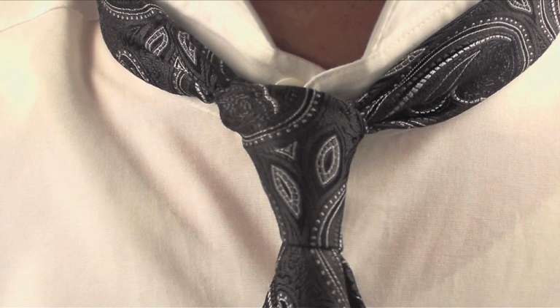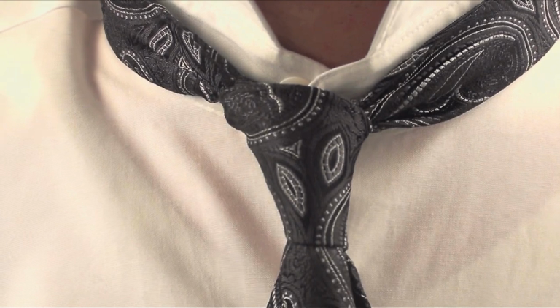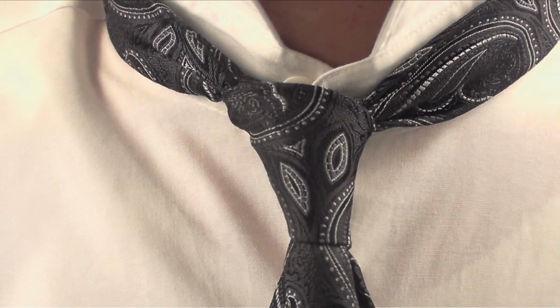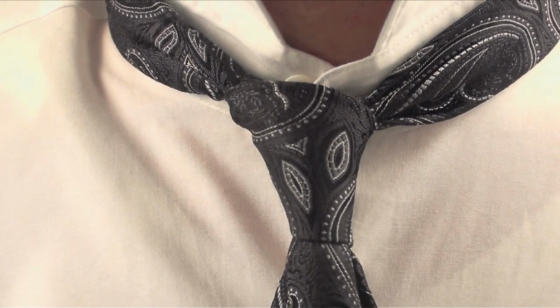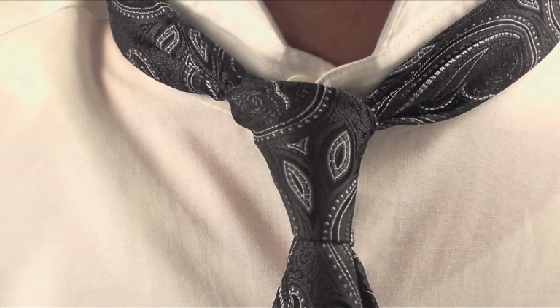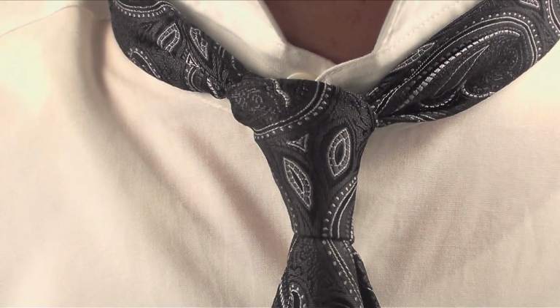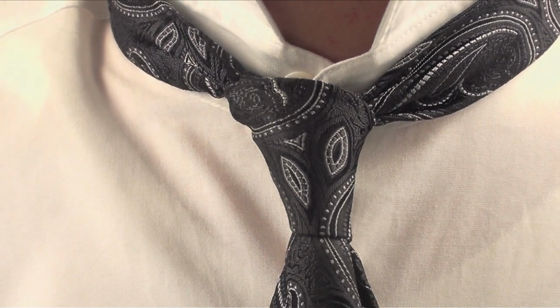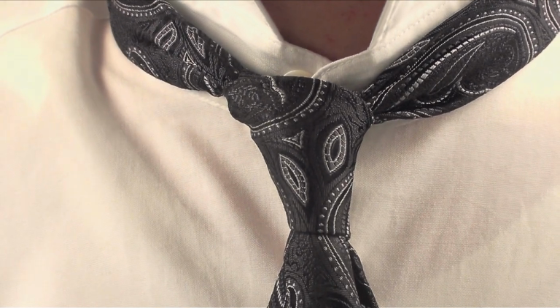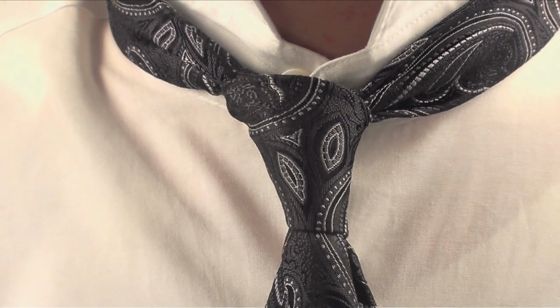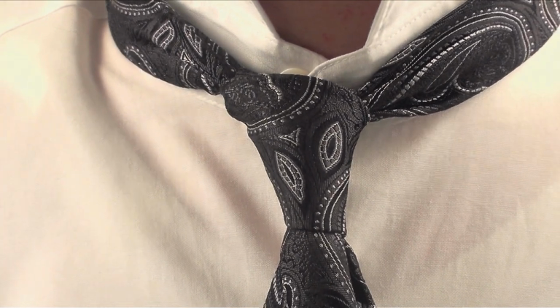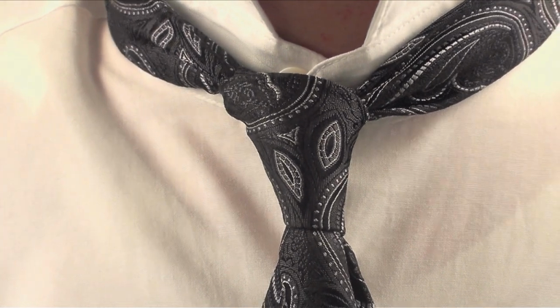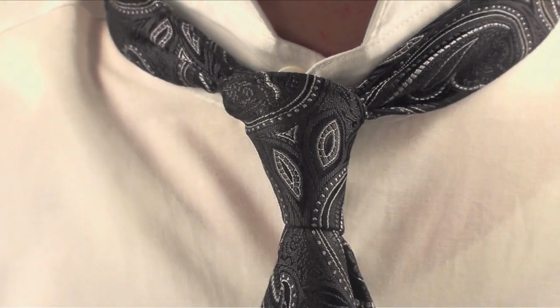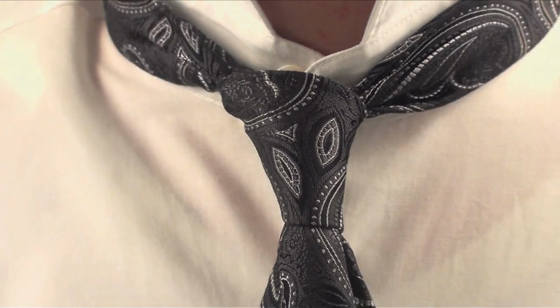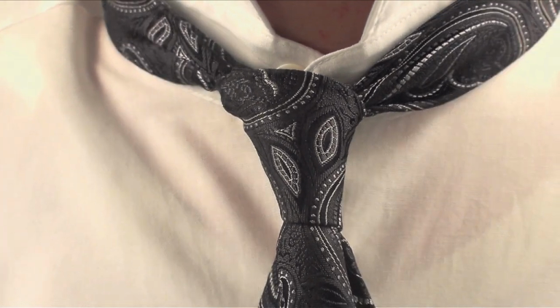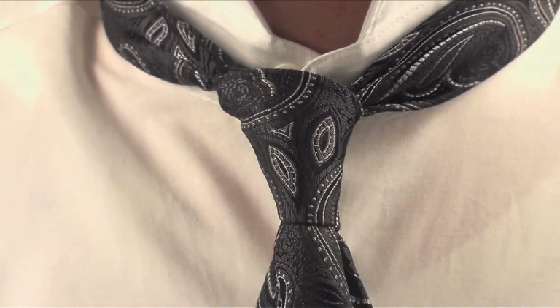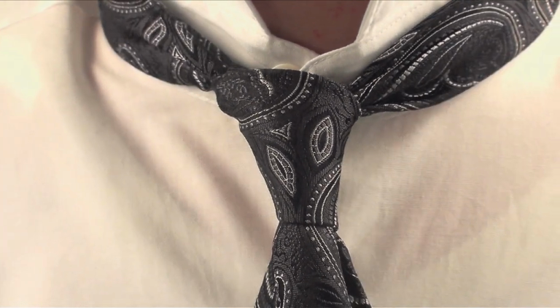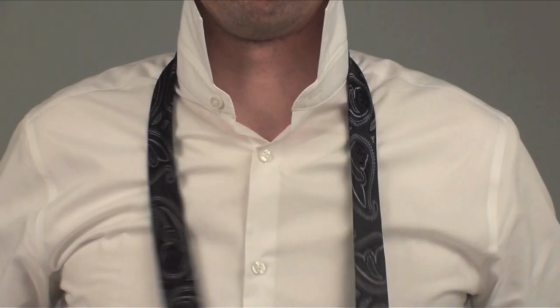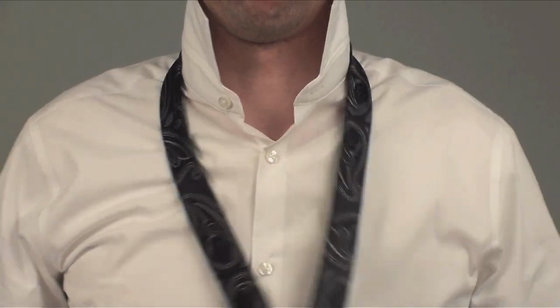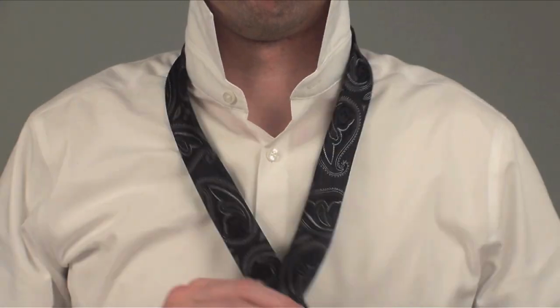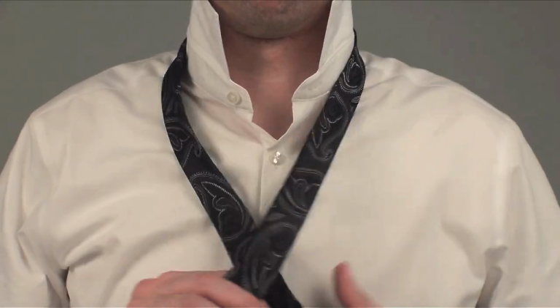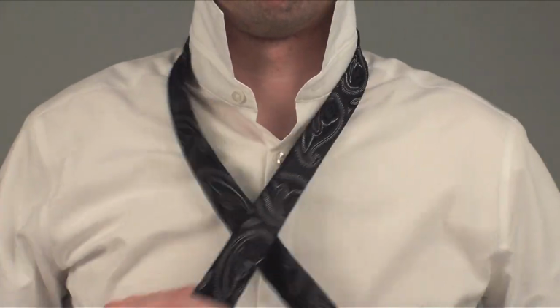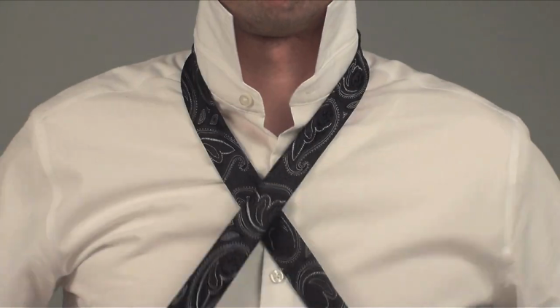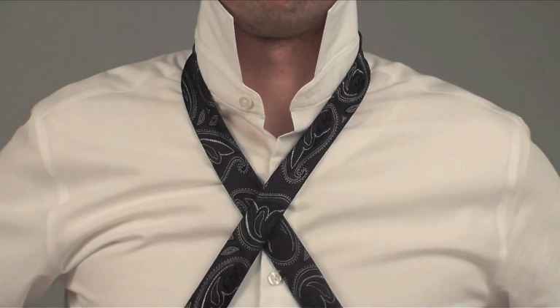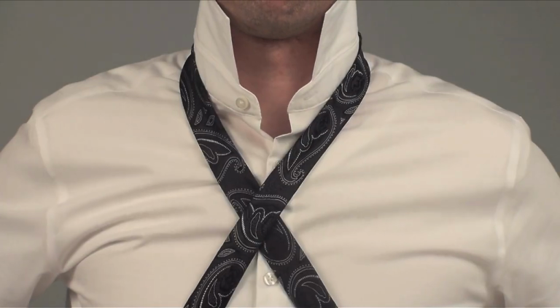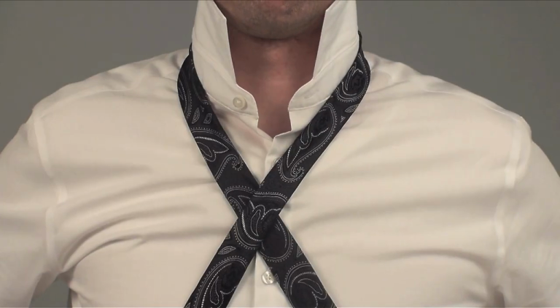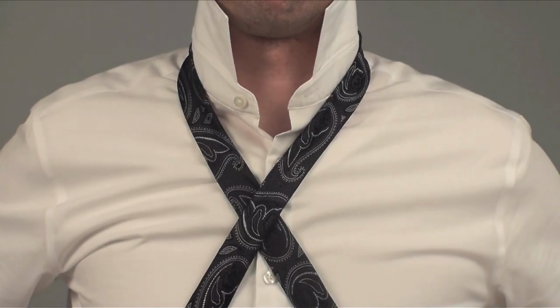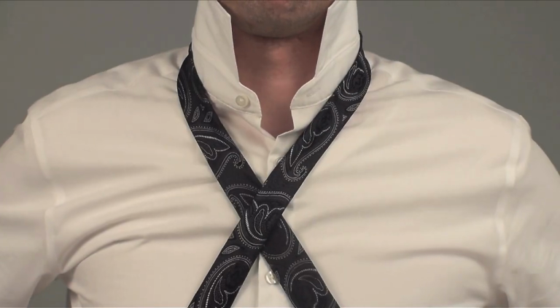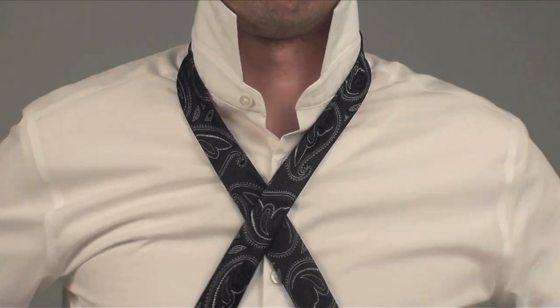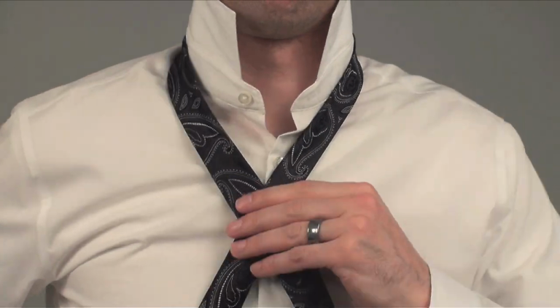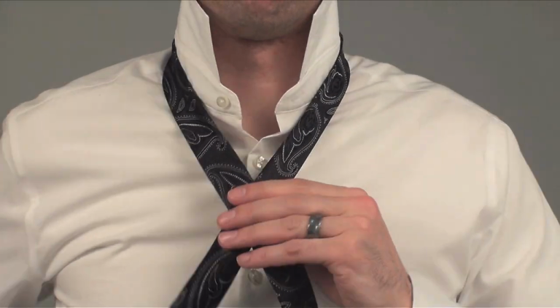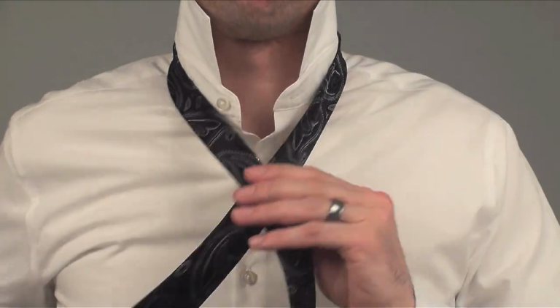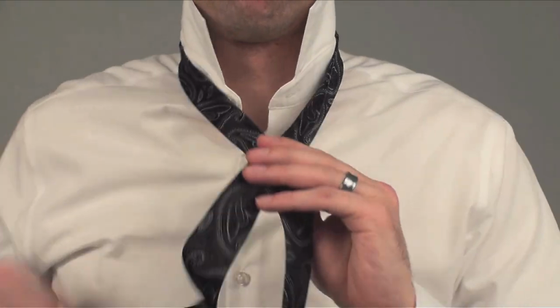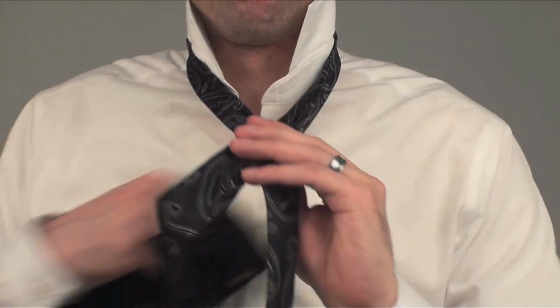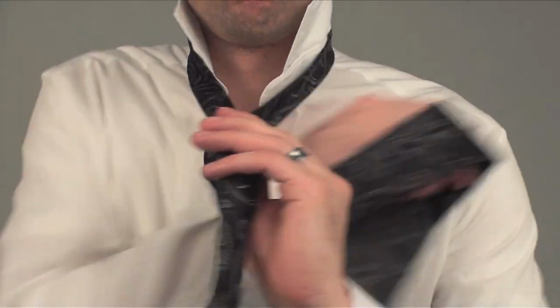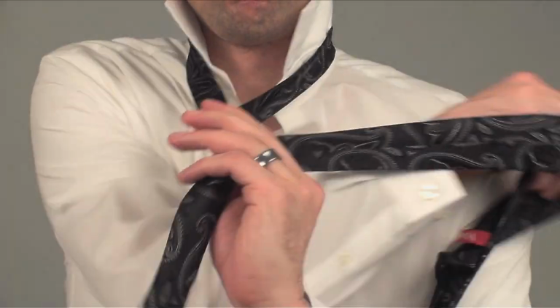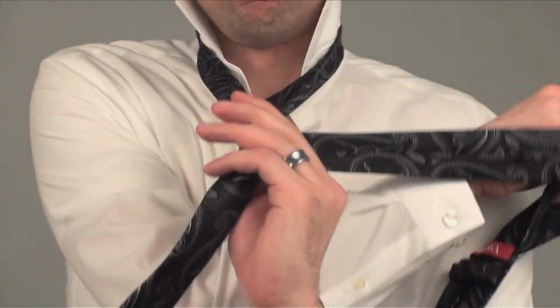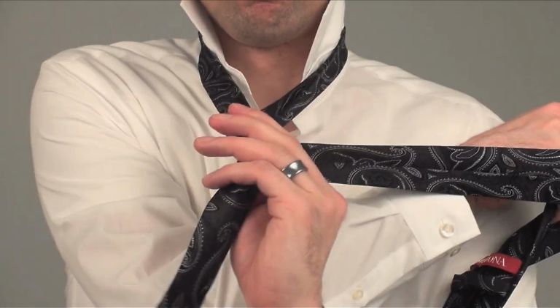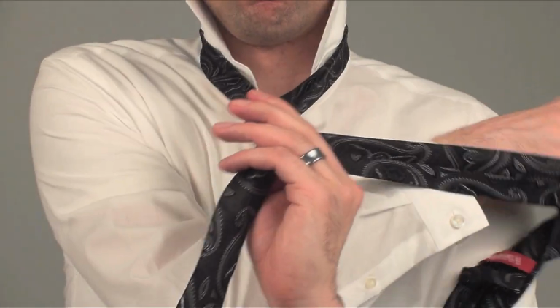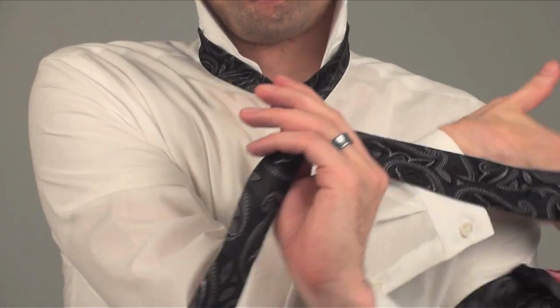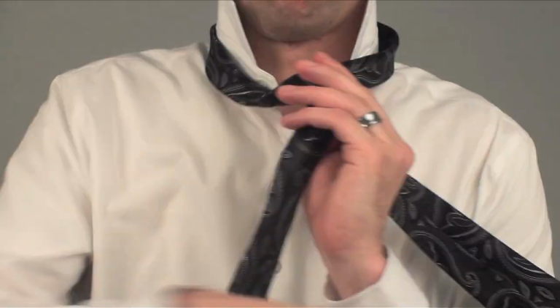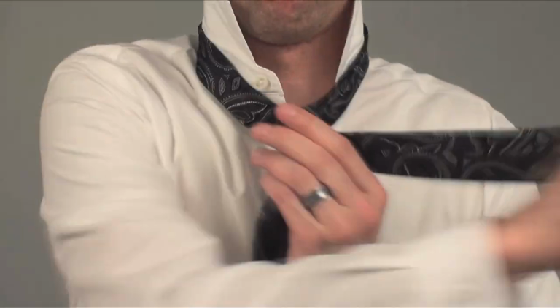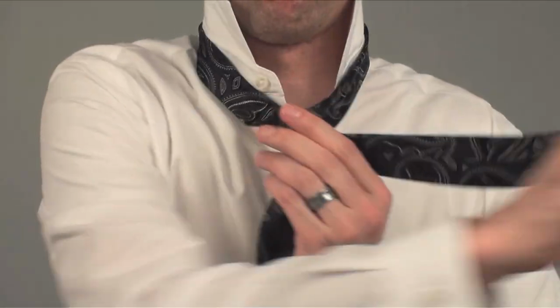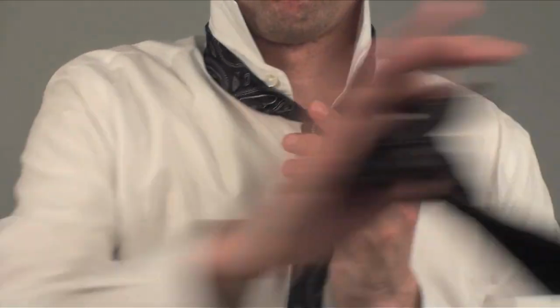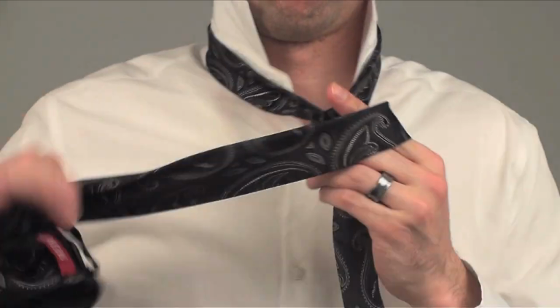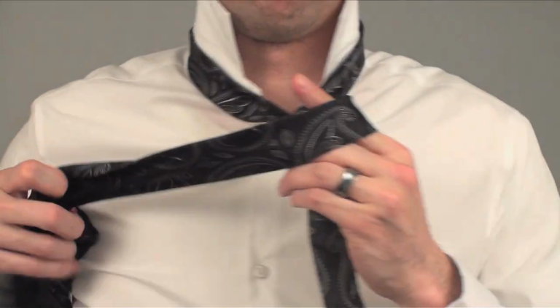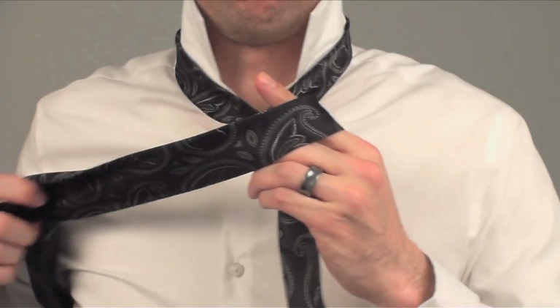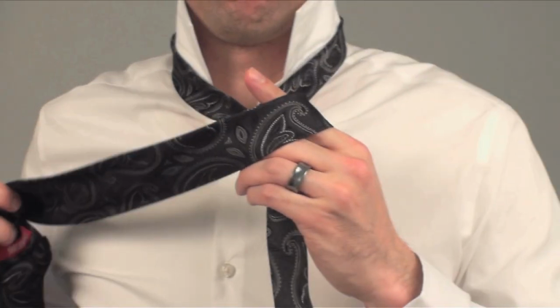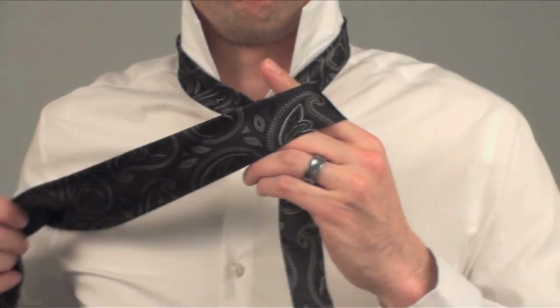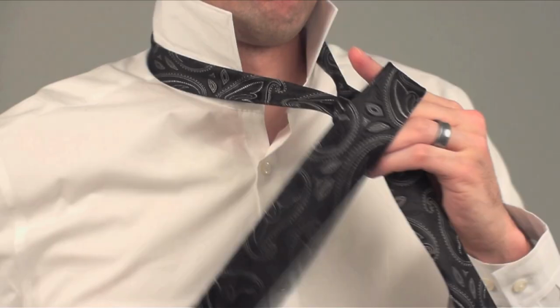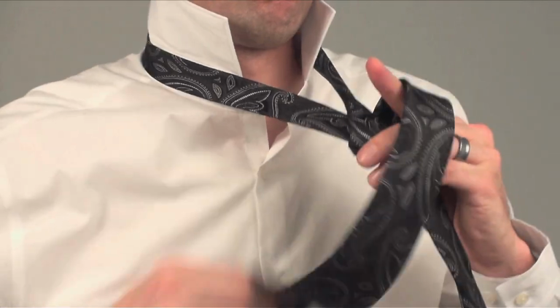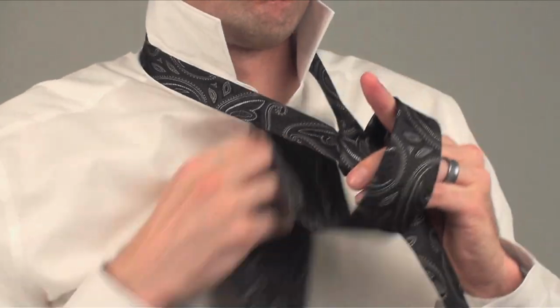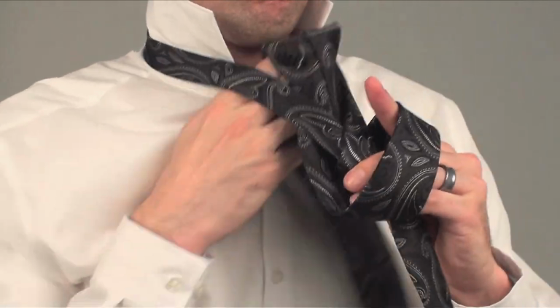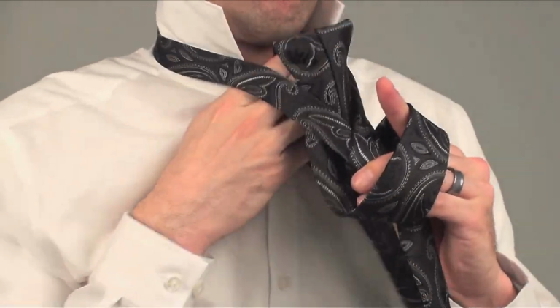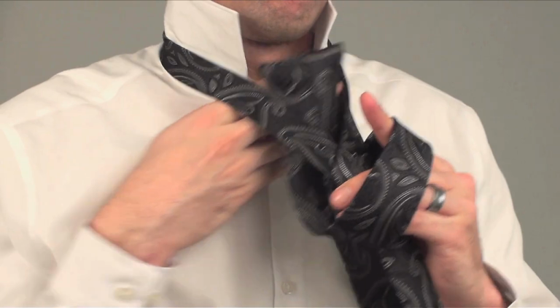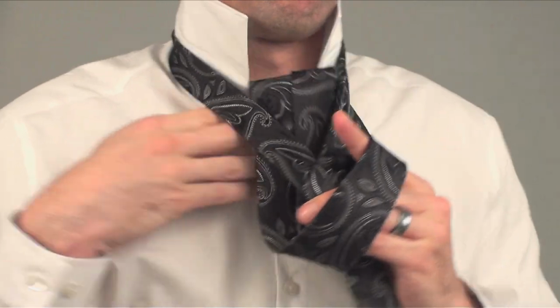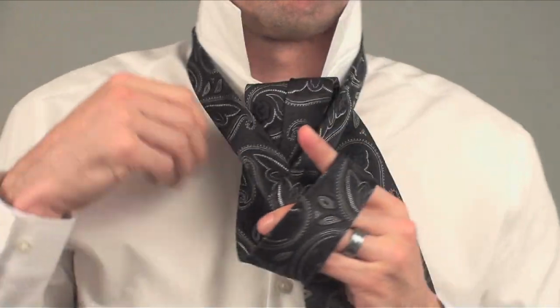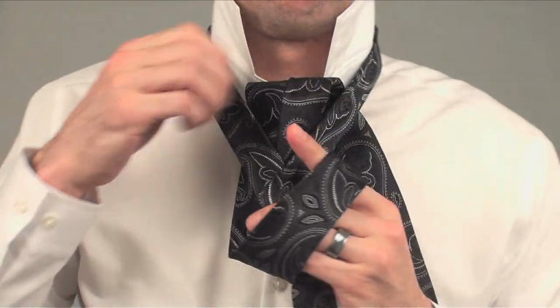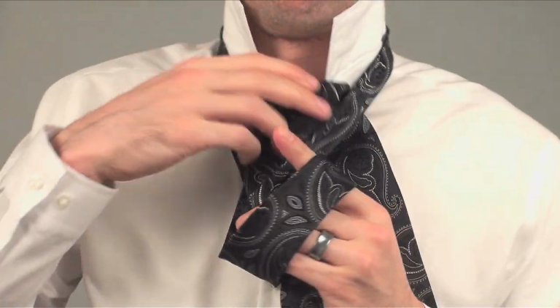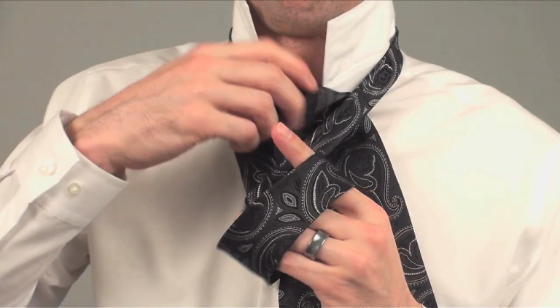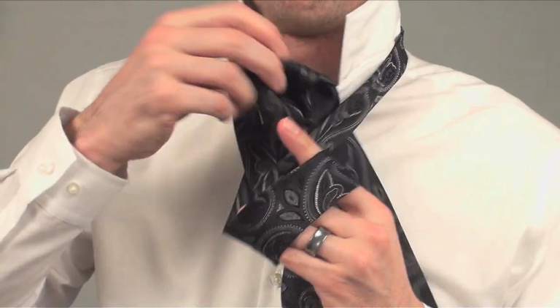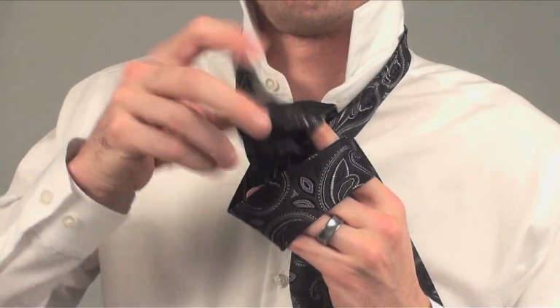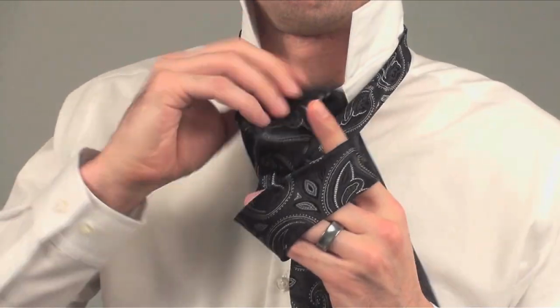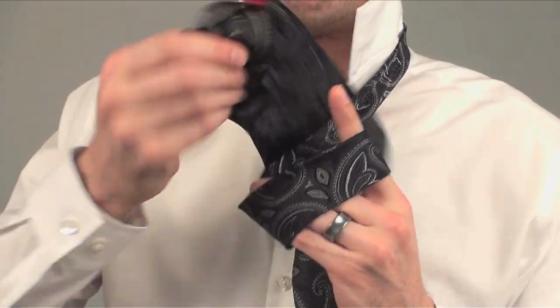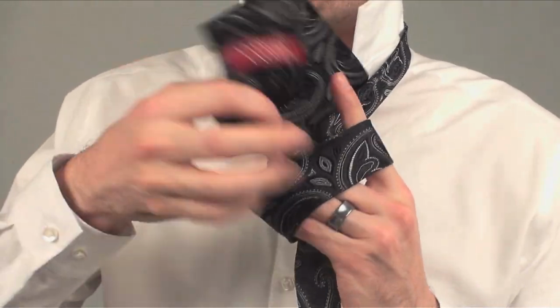To tie the simple knot, you will set up the X and then go behind, across, and out. So let's begin.